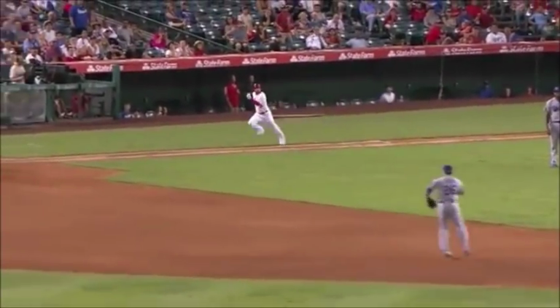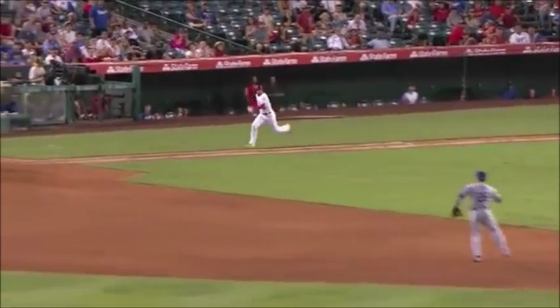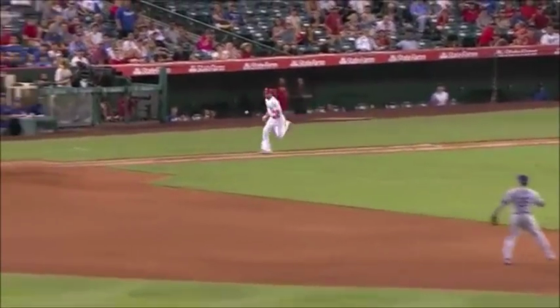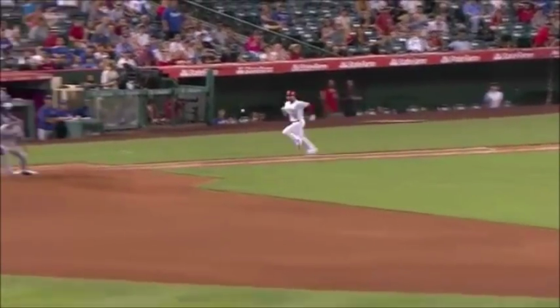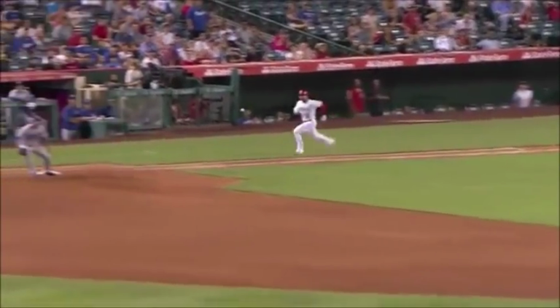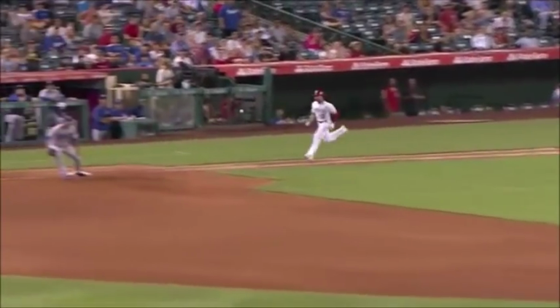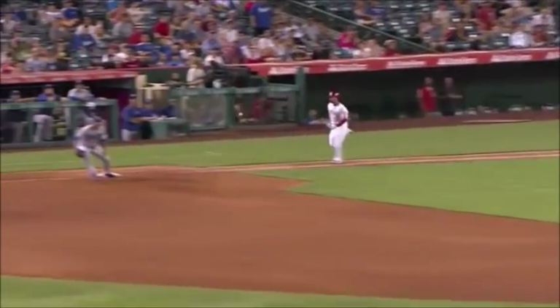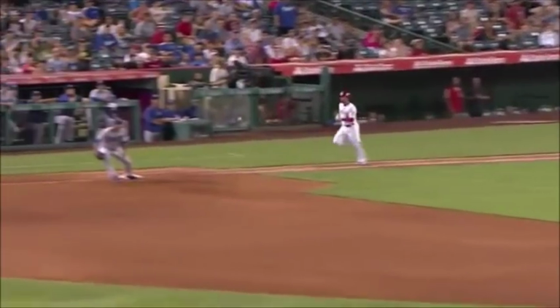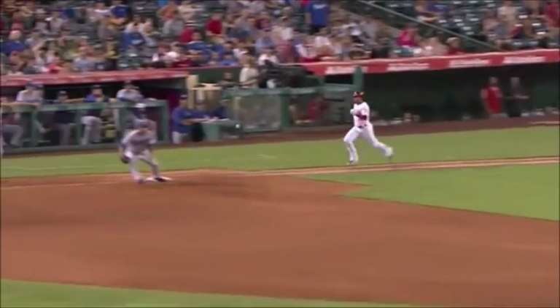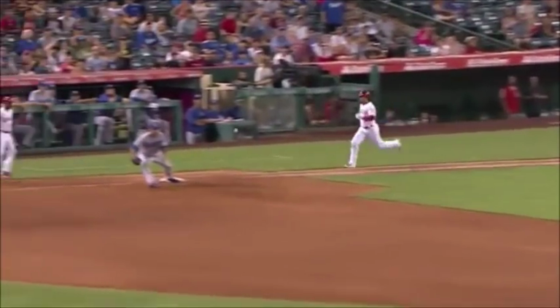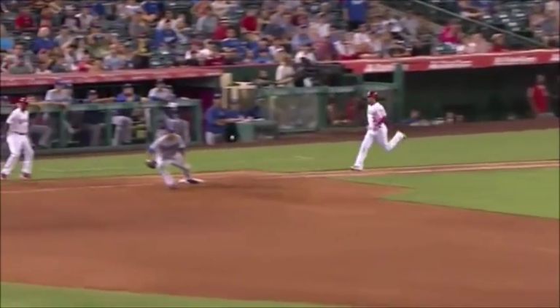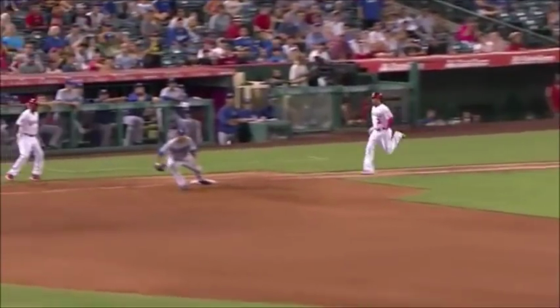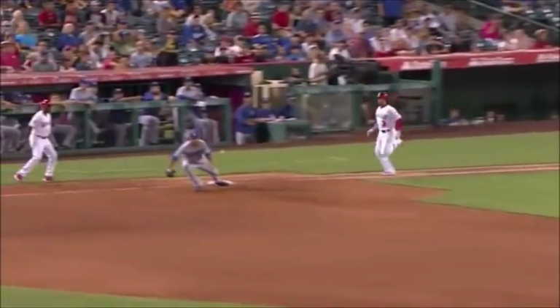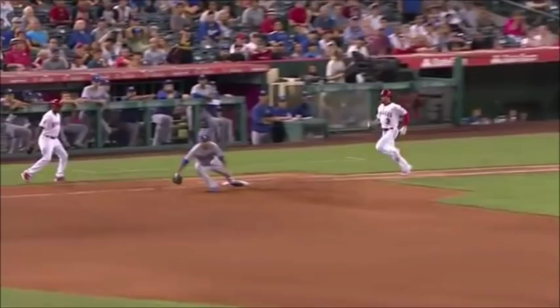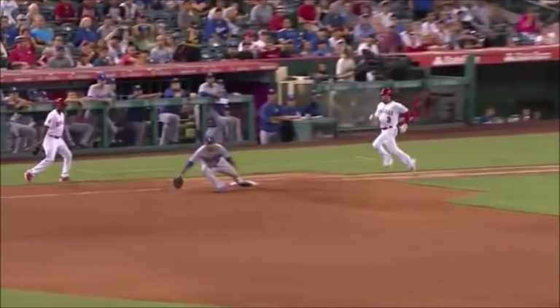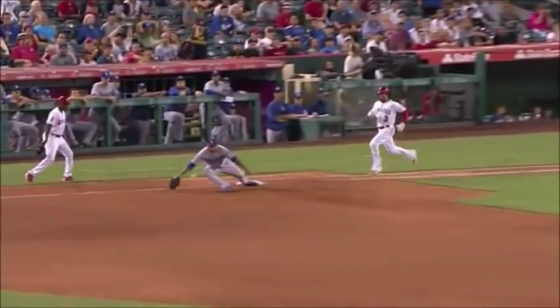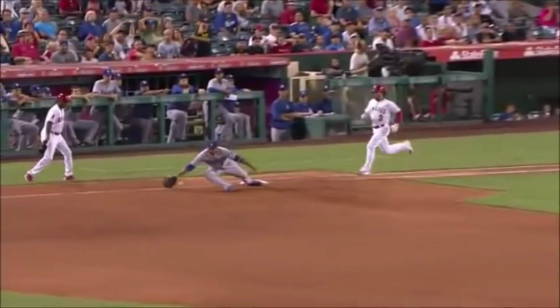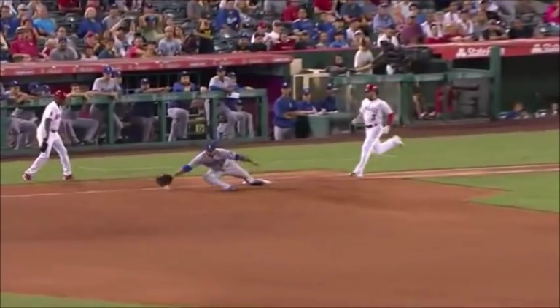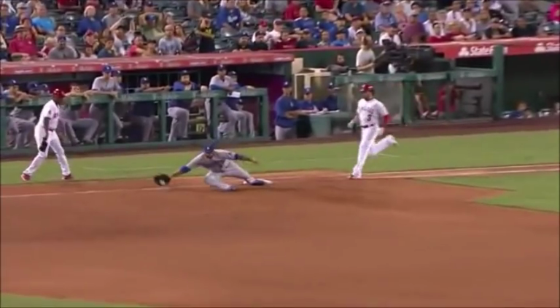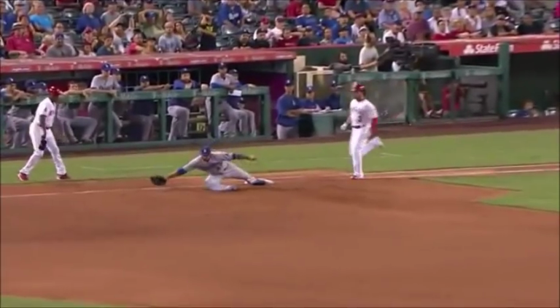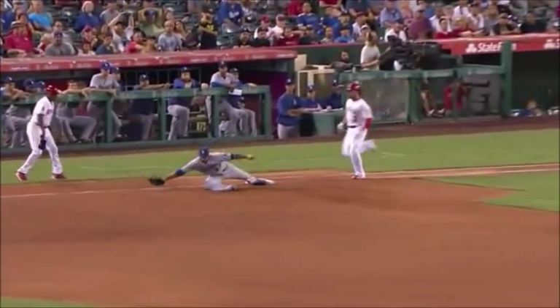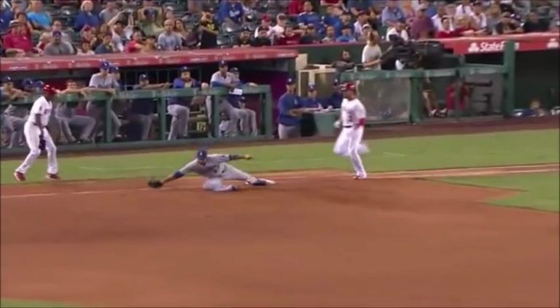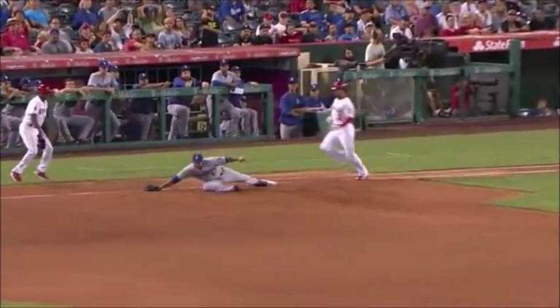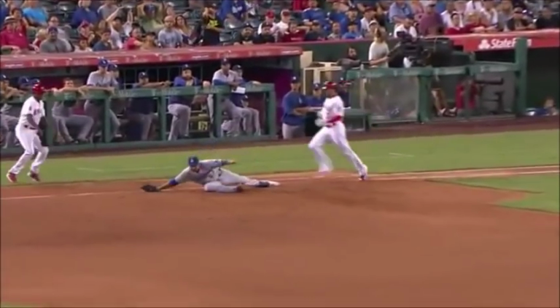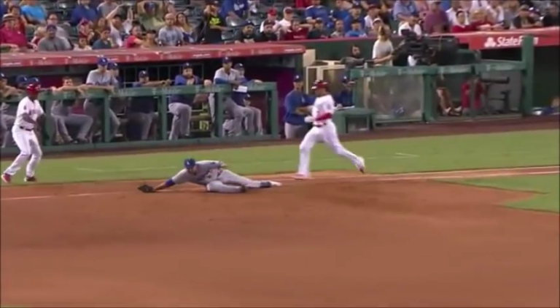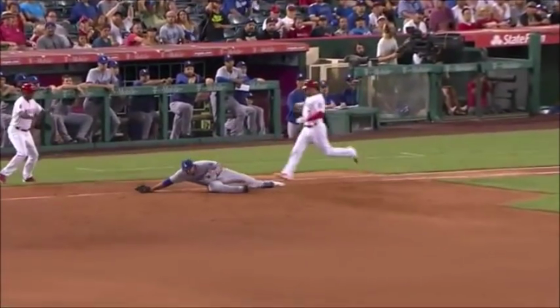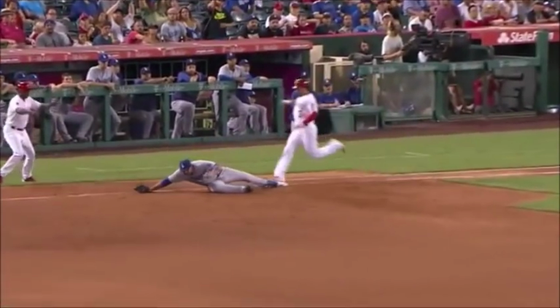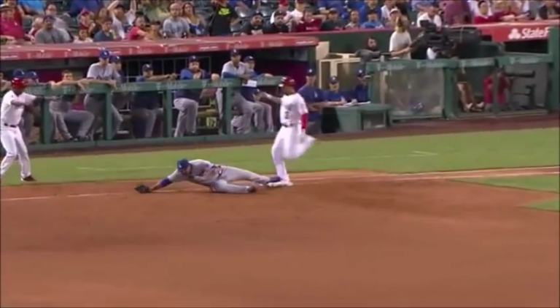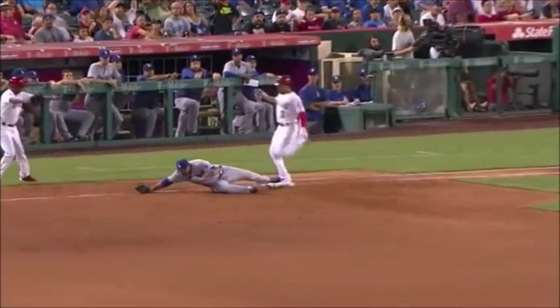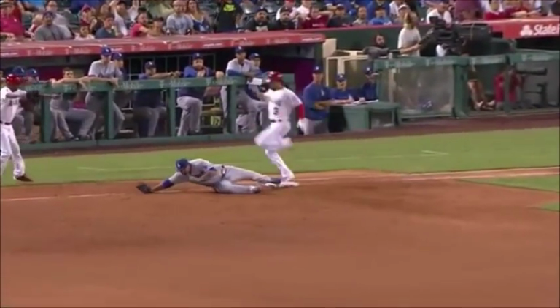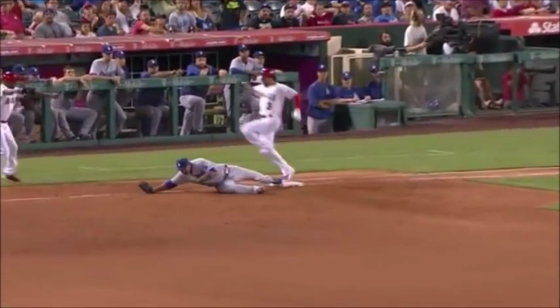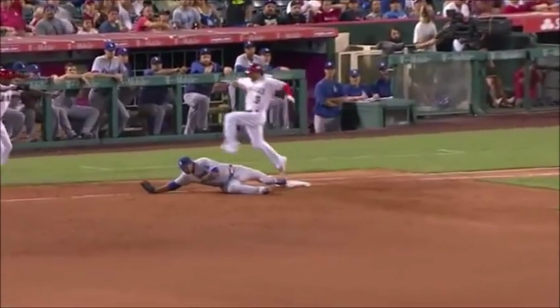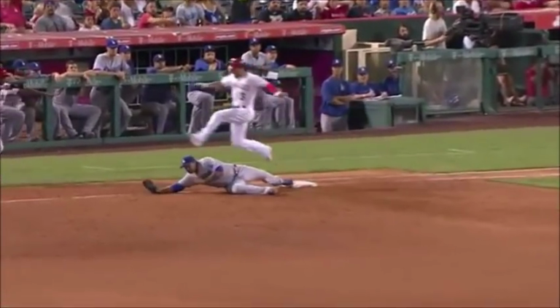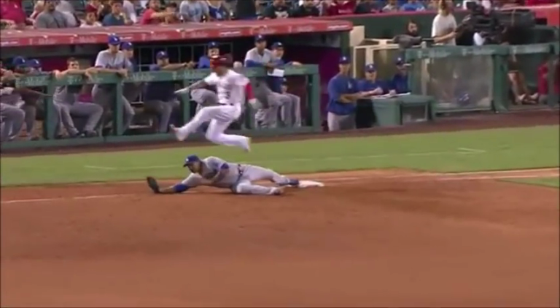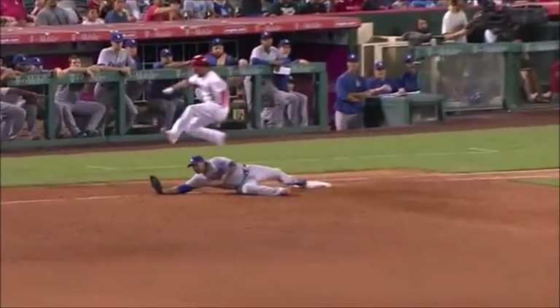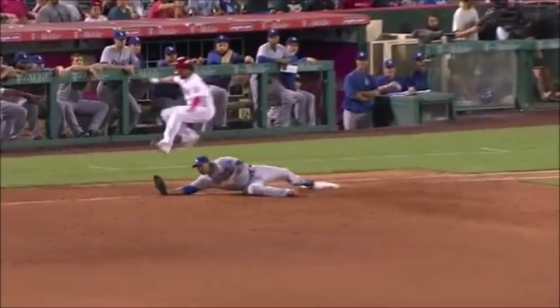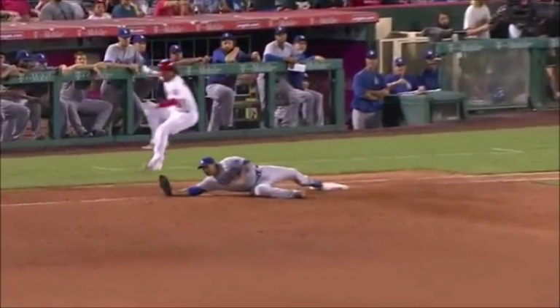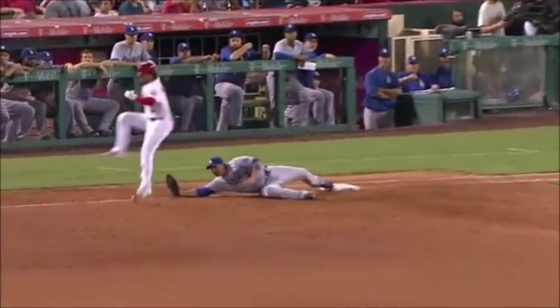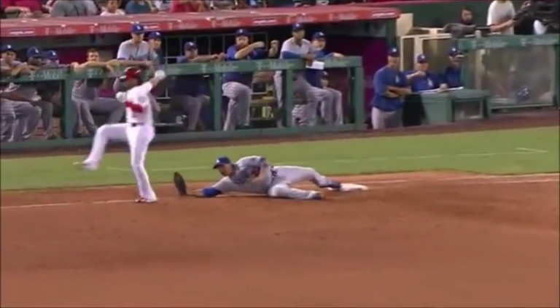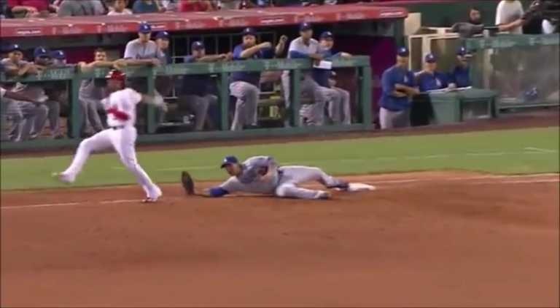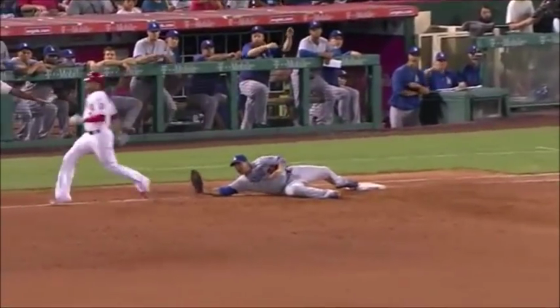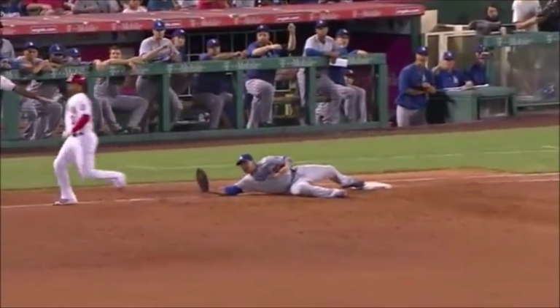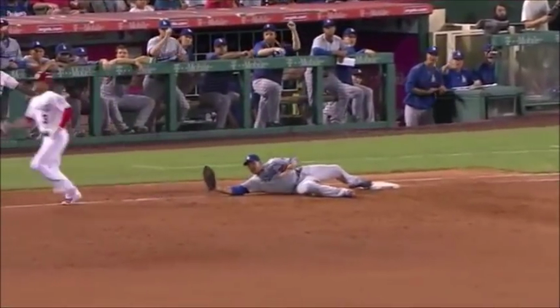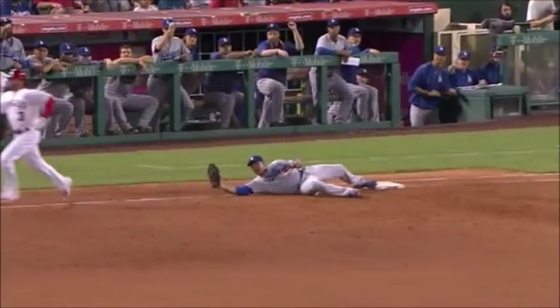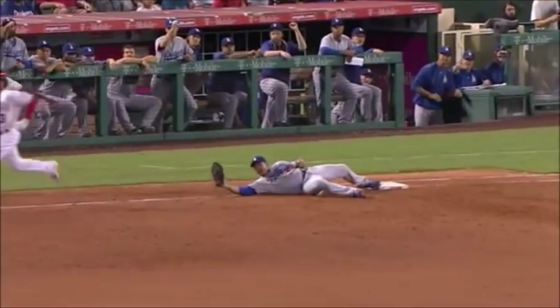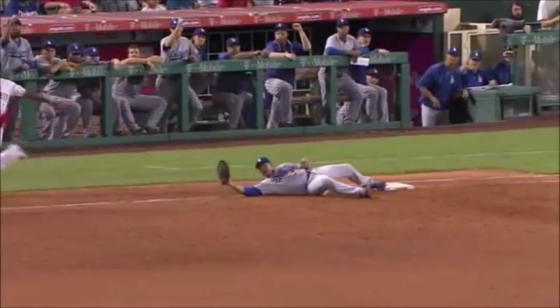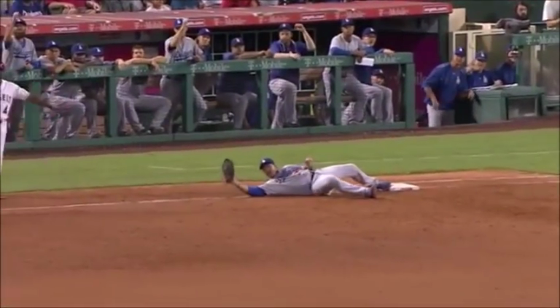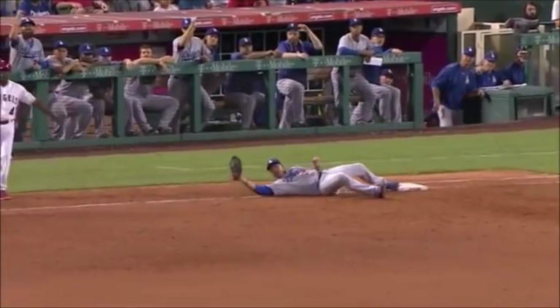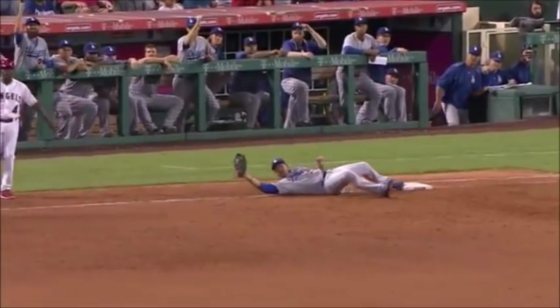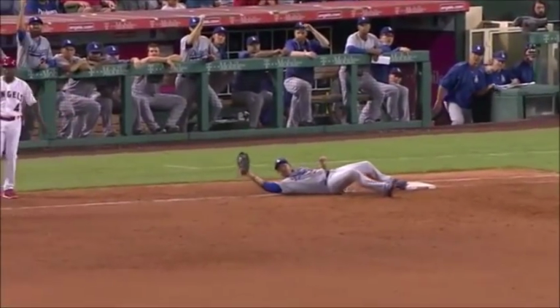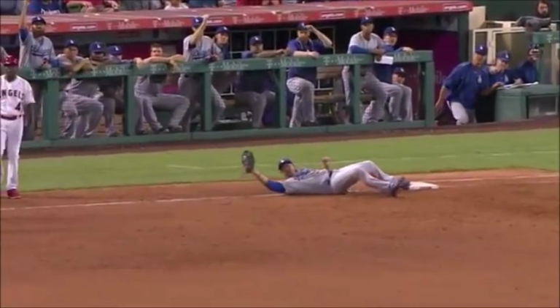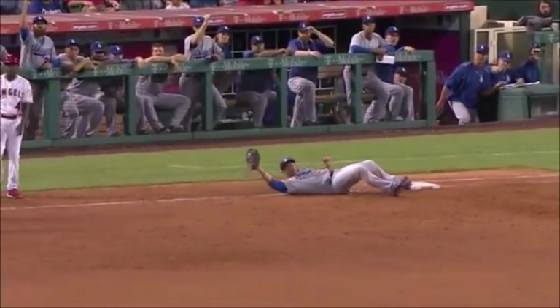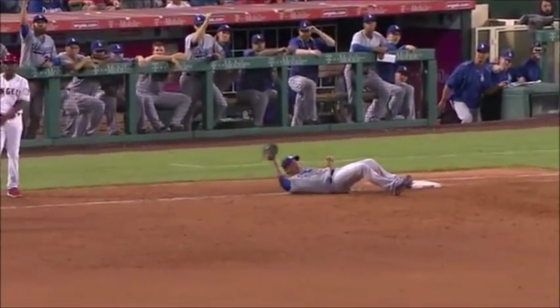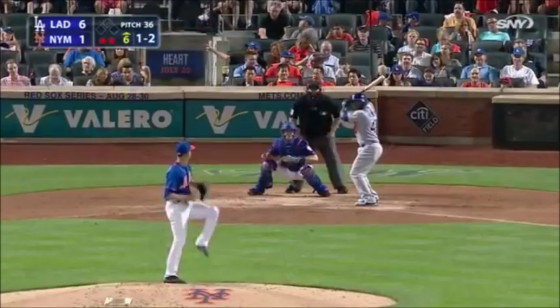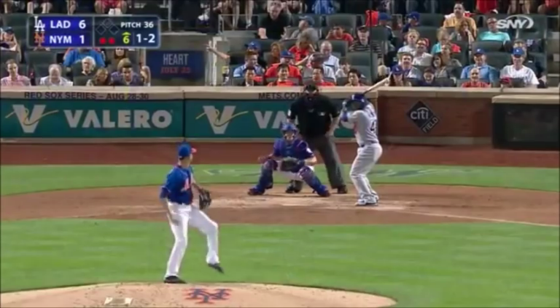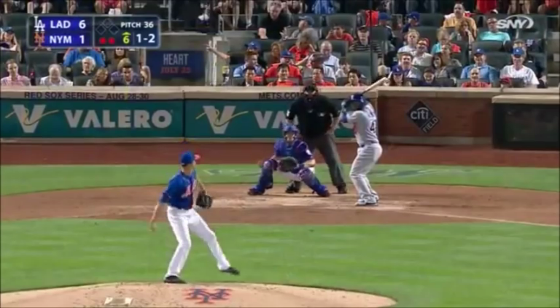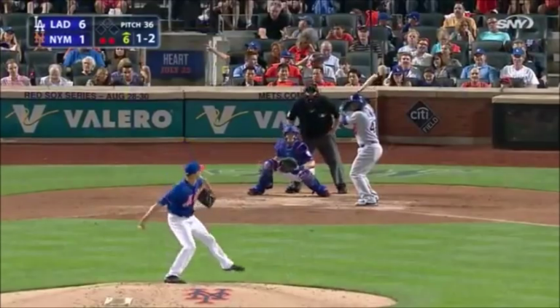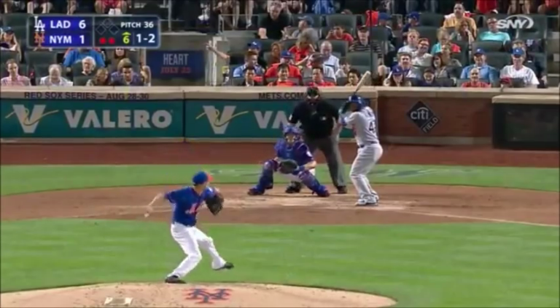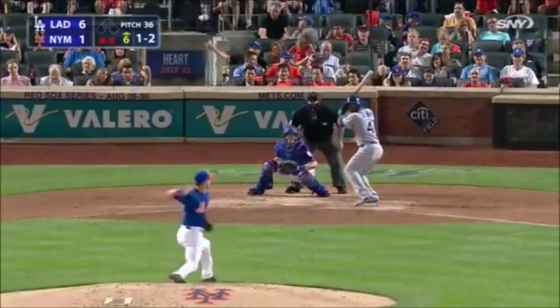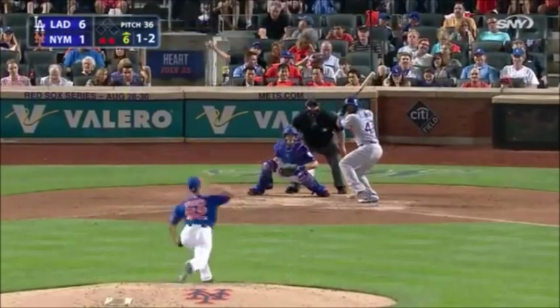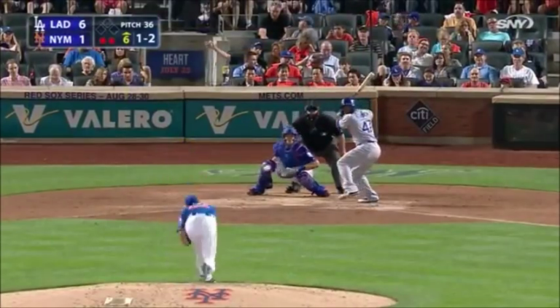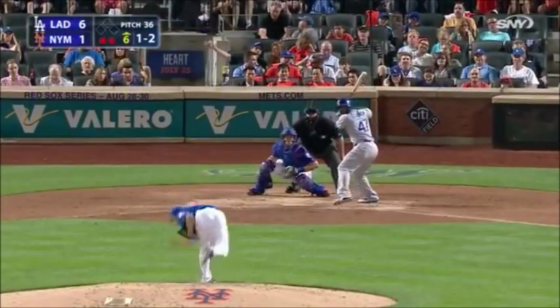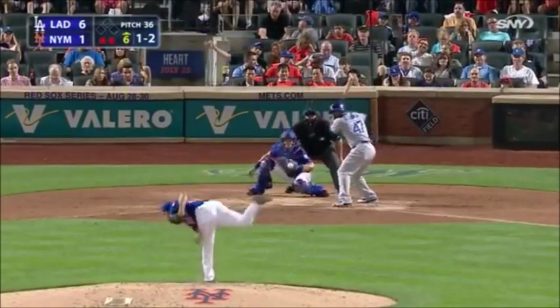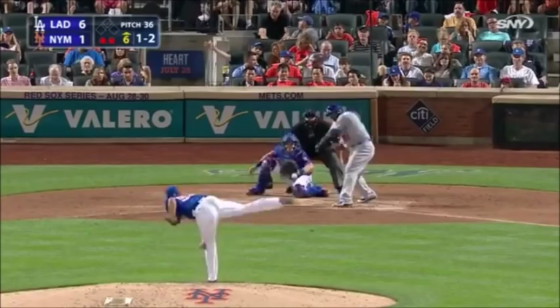A run scored to make it 6-4. That was quite a play by Adrian Gonzalez, coaching for the Dodgers.